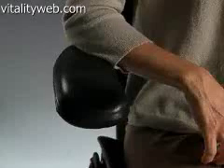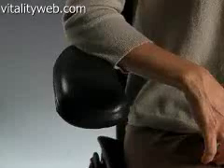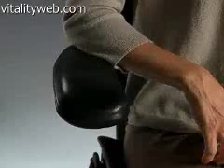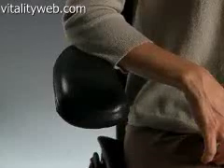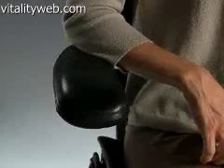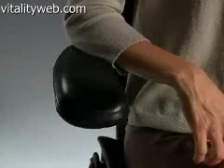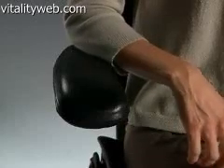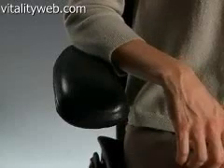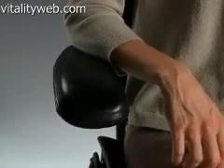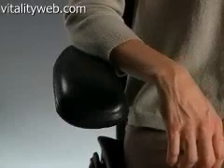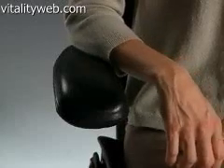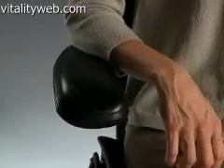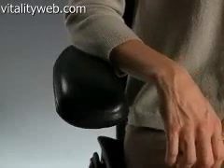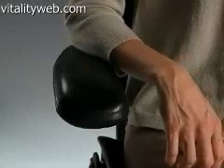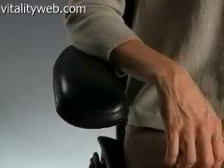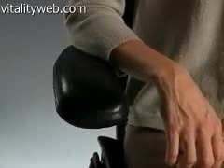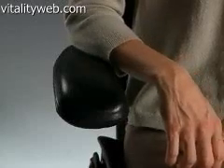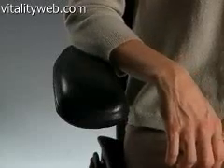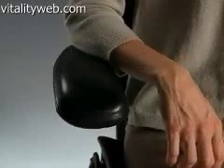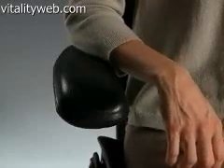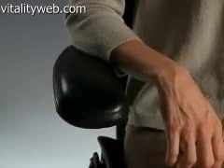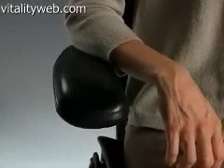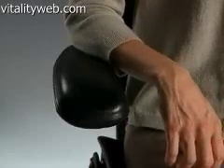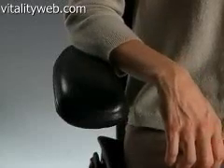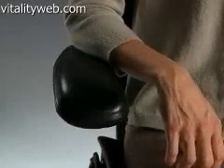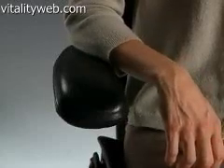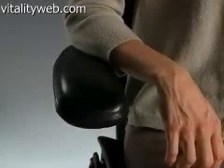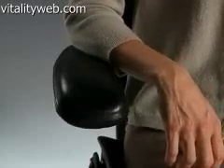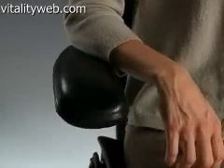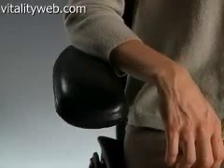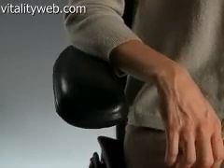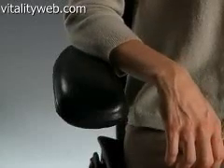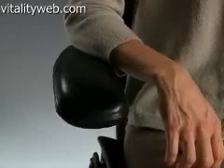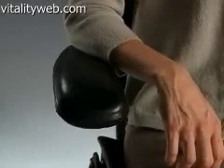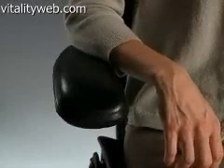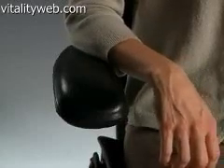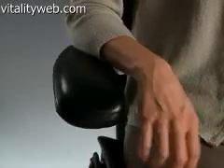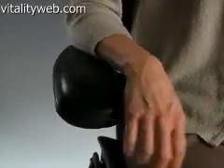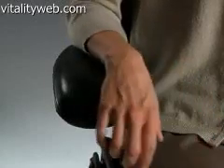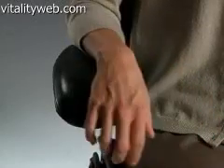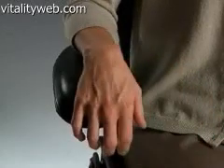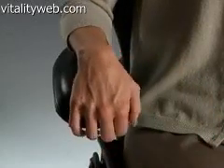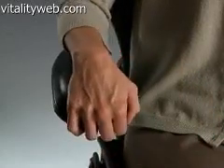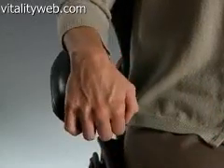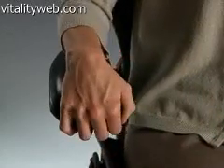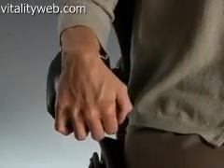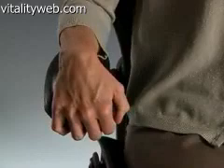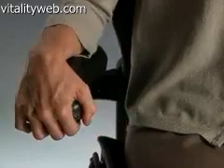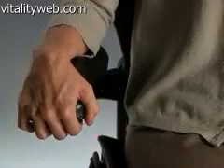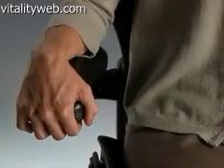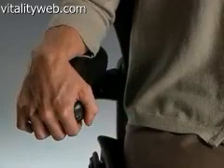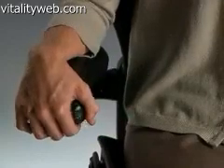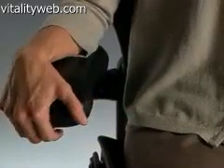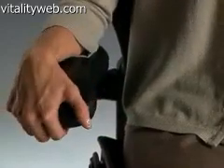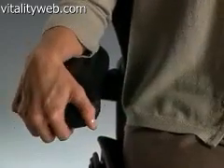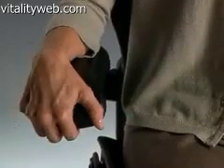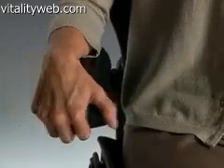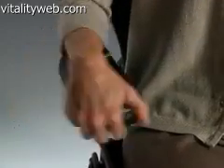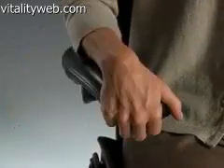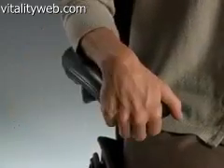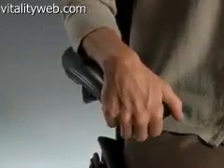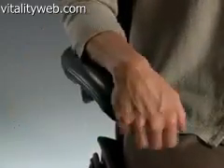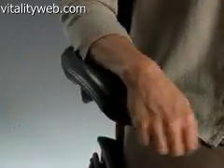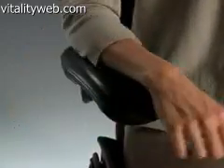Adjust the chair arm angle. Grab the front end of either arm pad and pivot the arm either right or left.